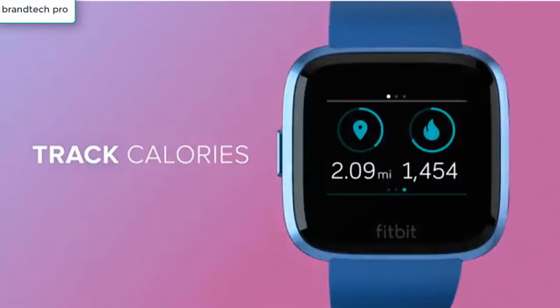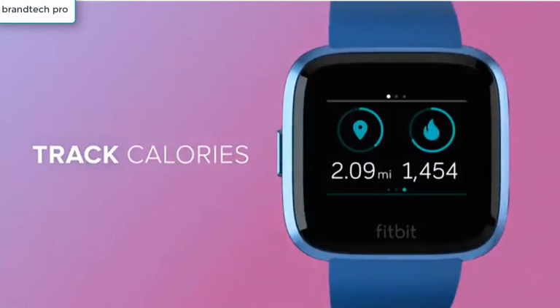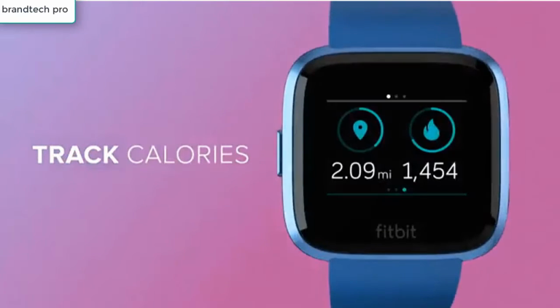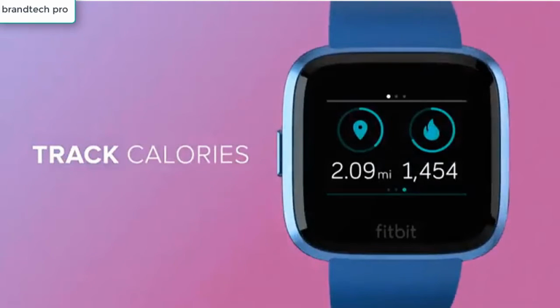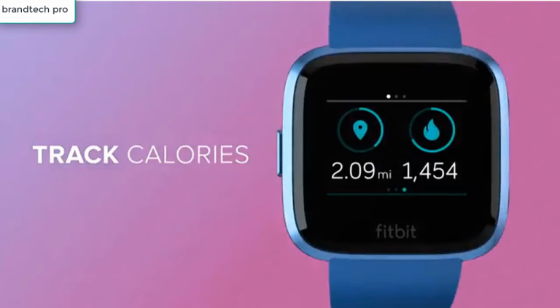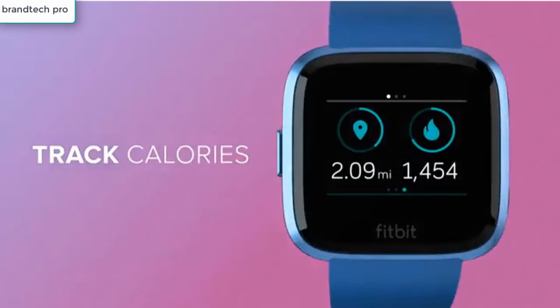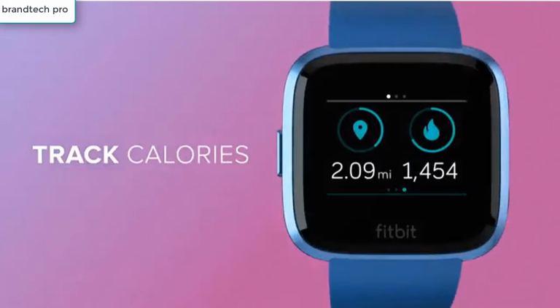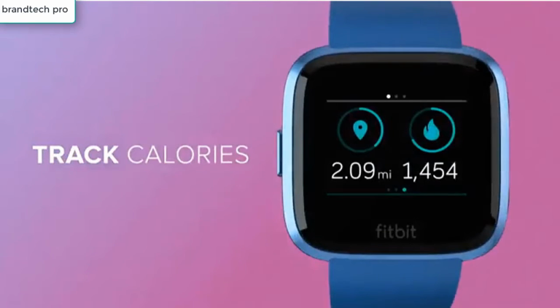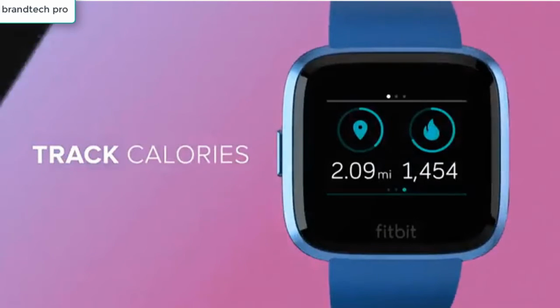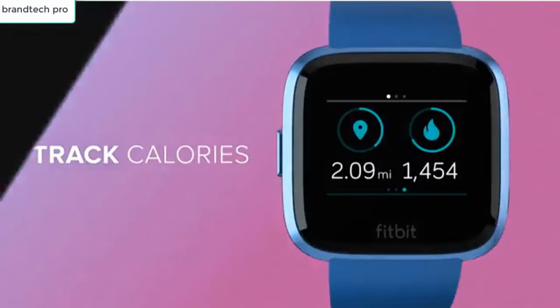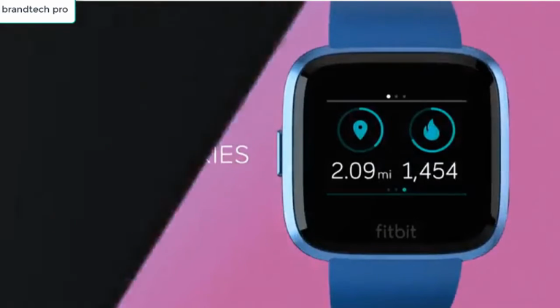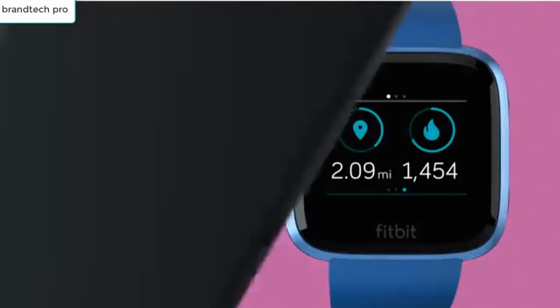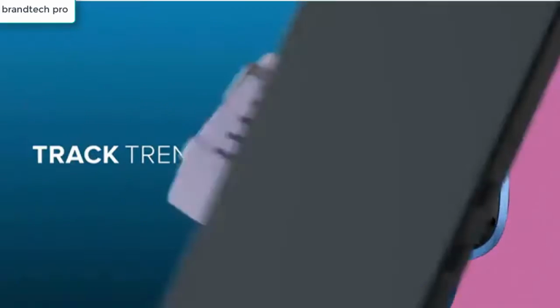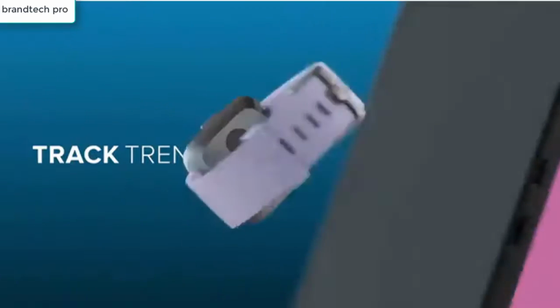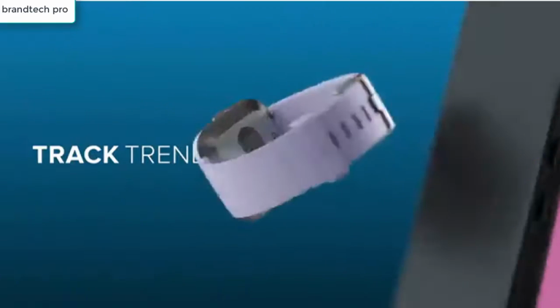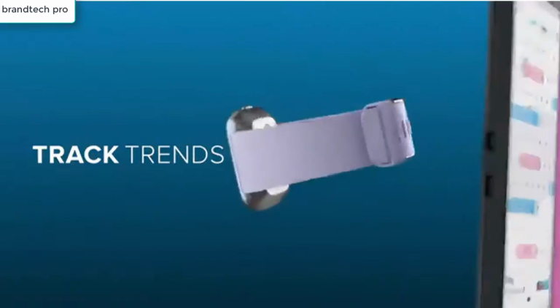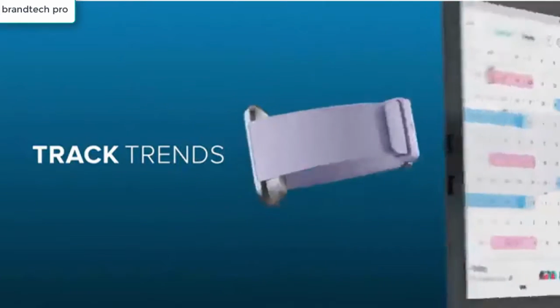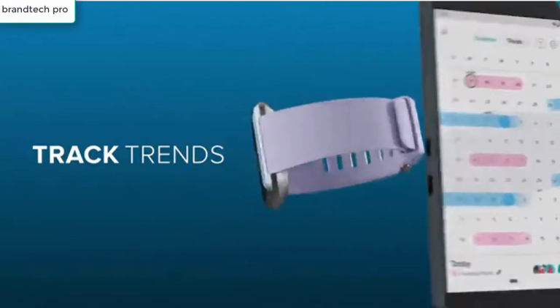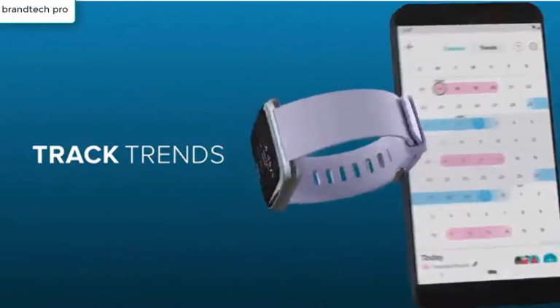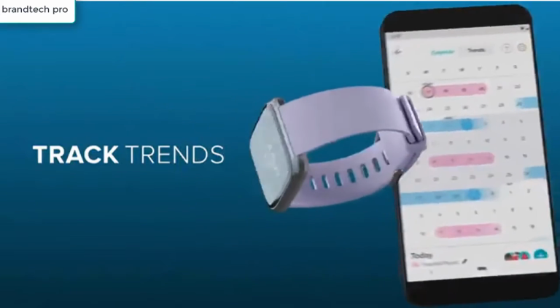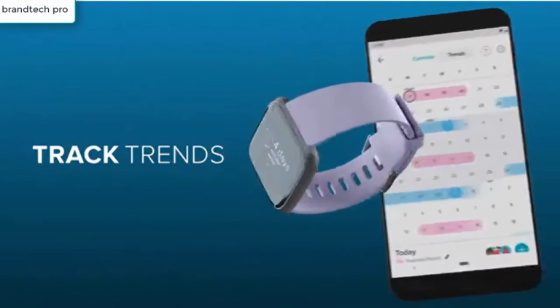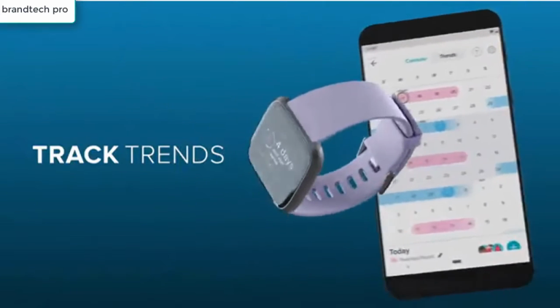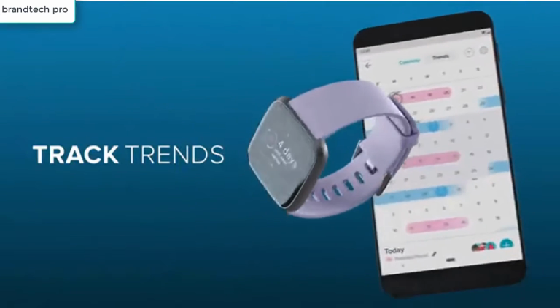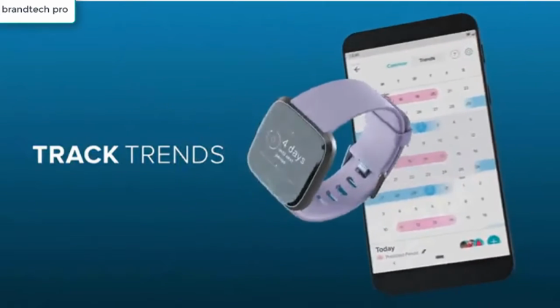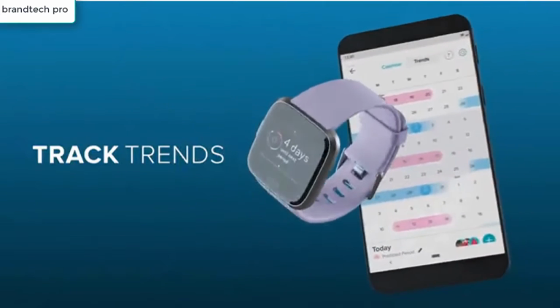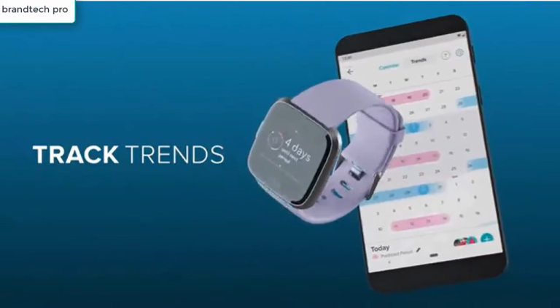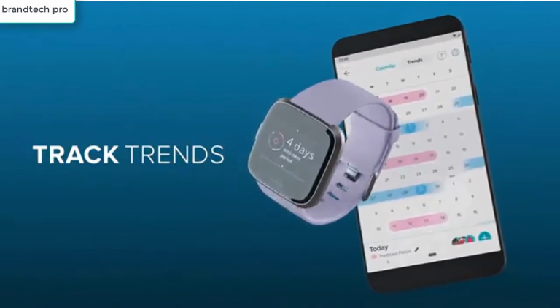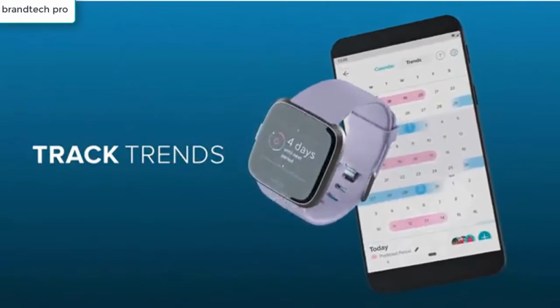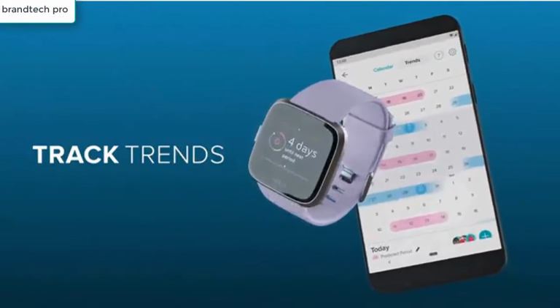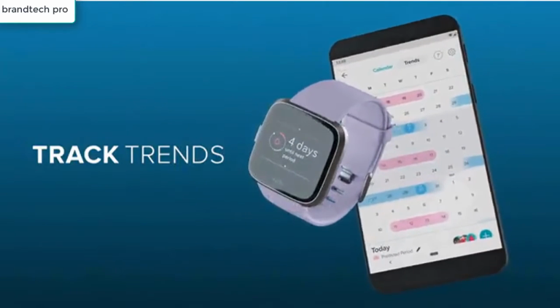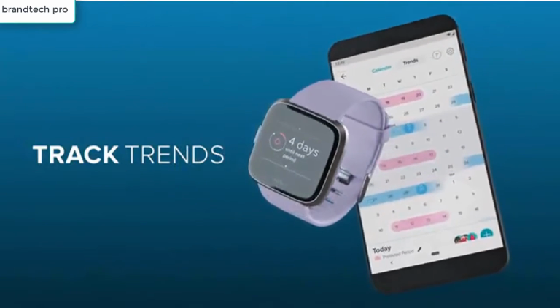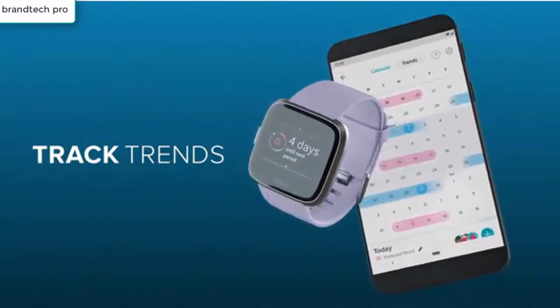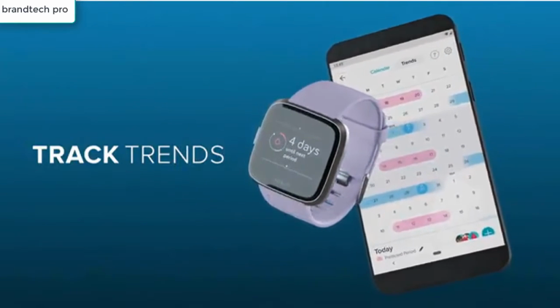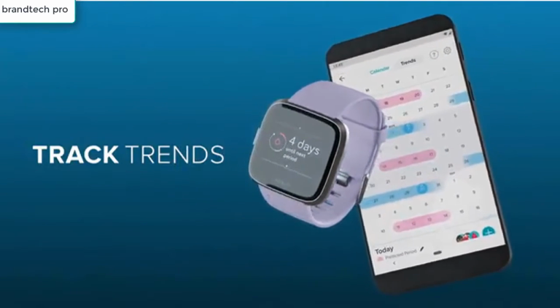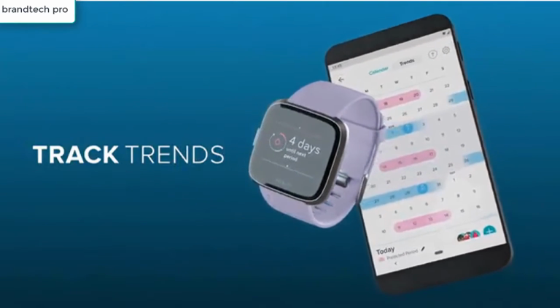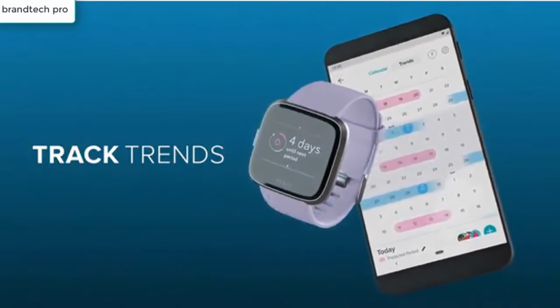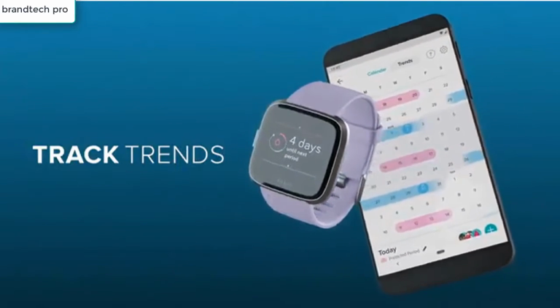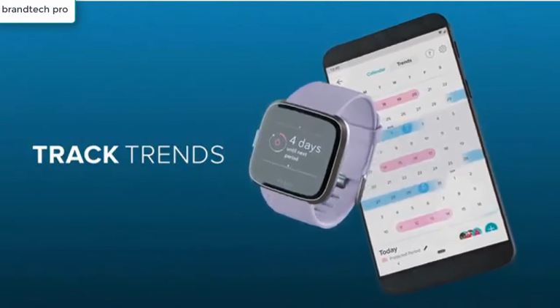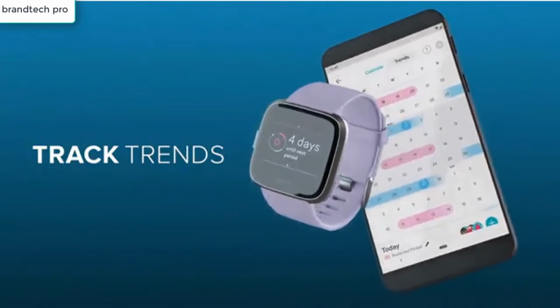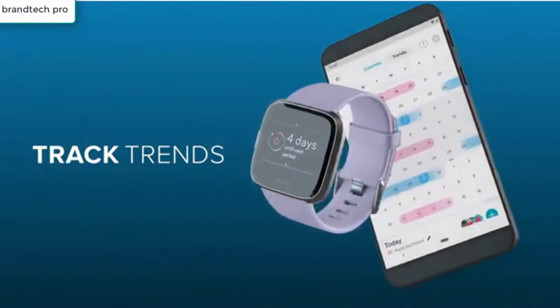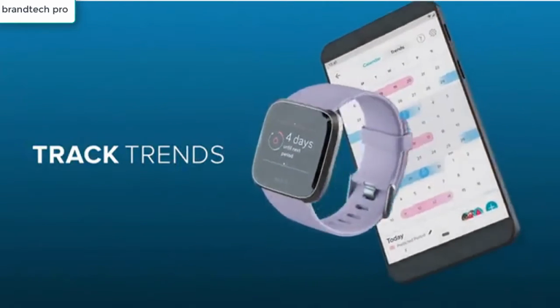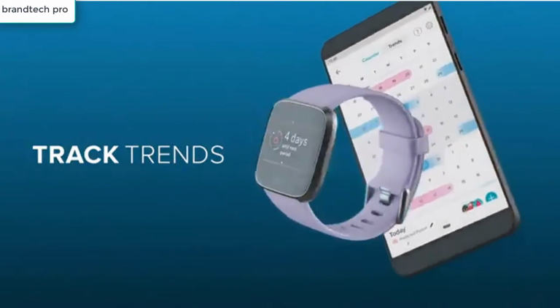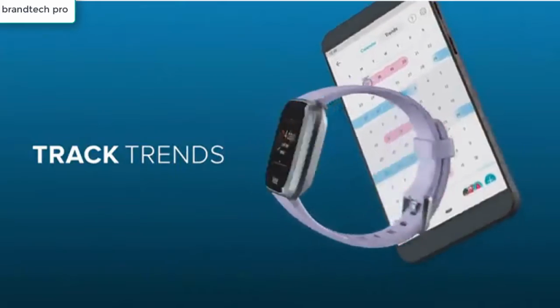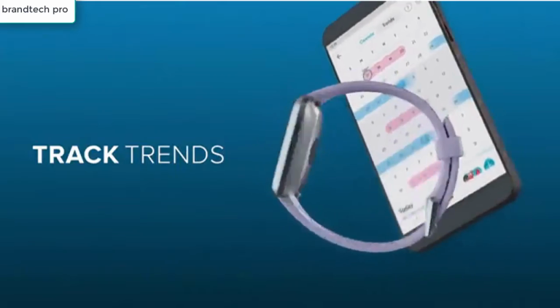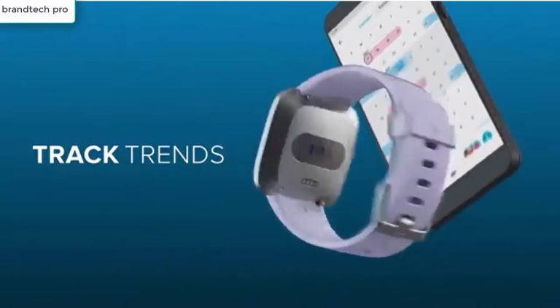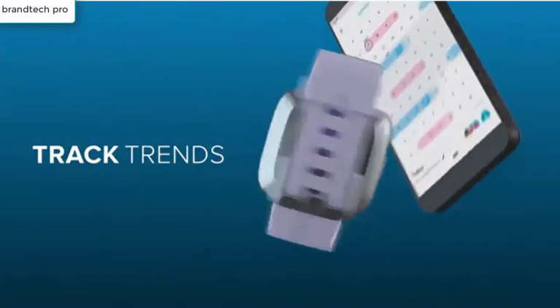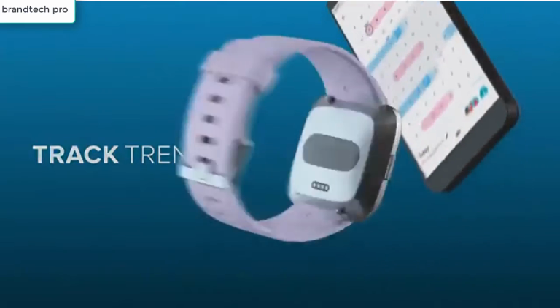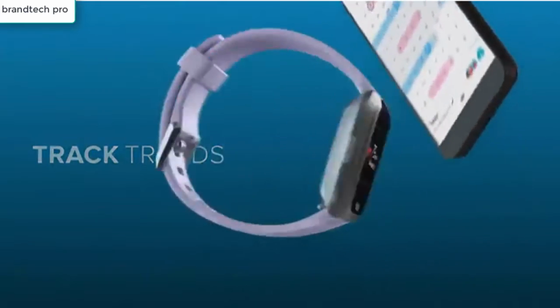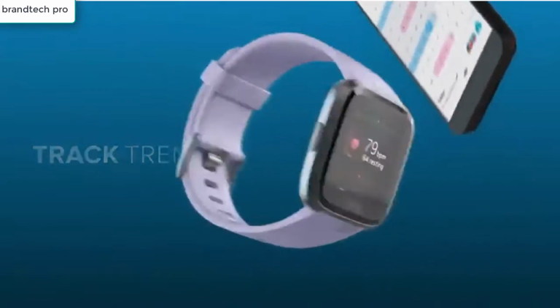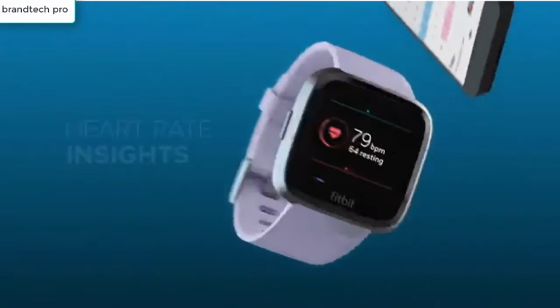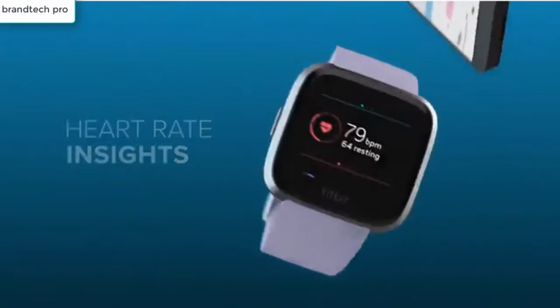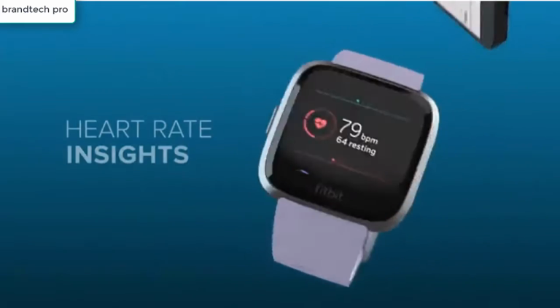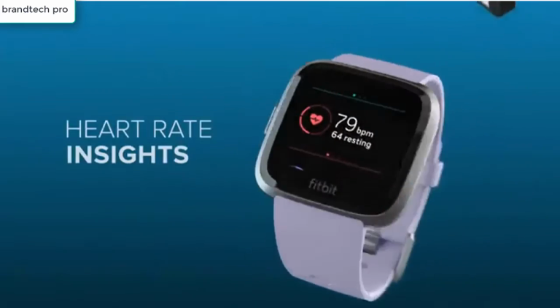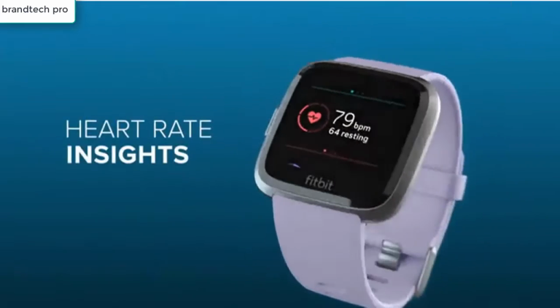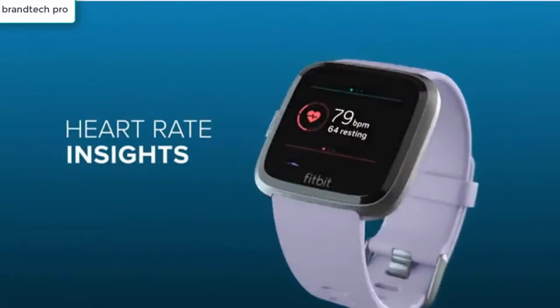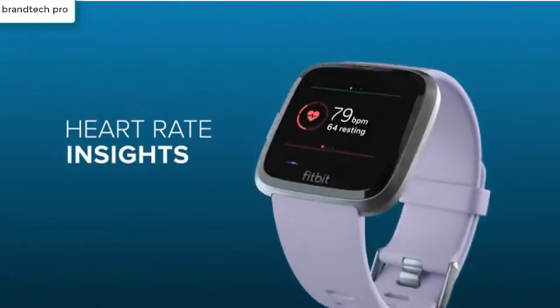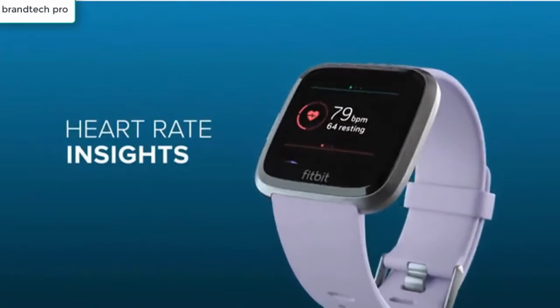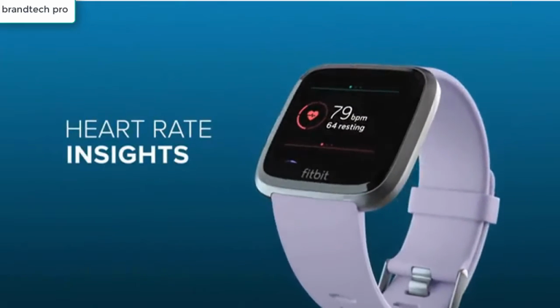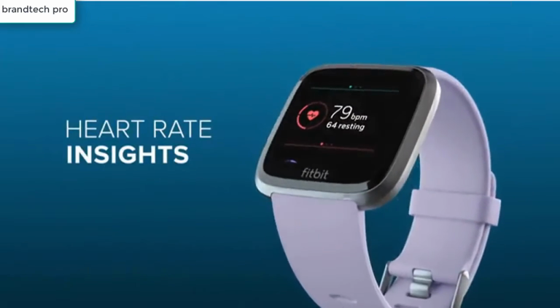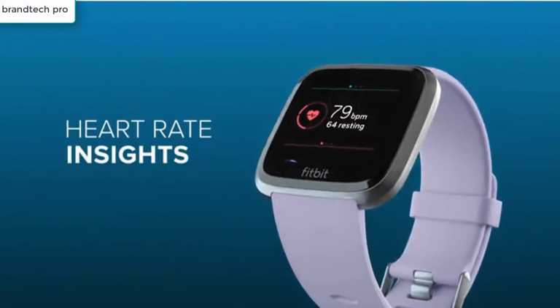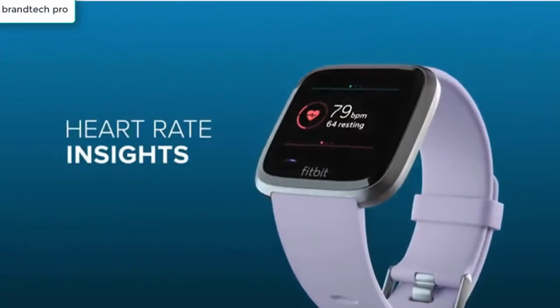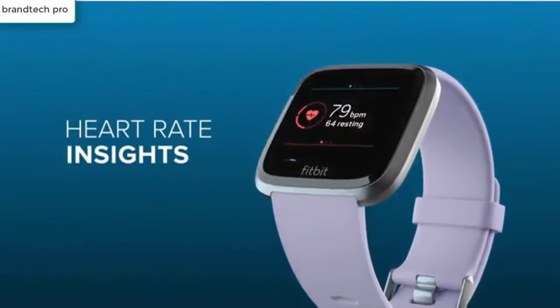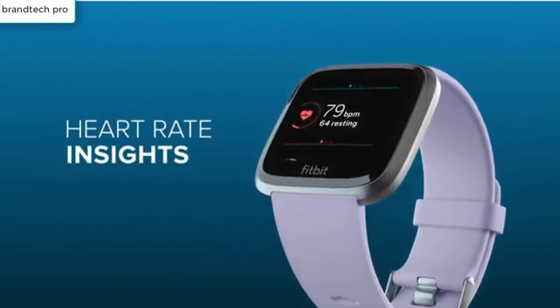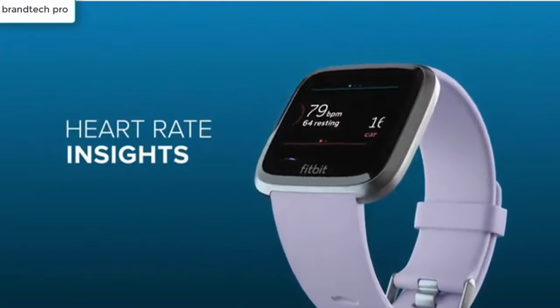Unleash a bolder you with the Fitbit Versa Lite, which helps you tackle each day and conquer it.